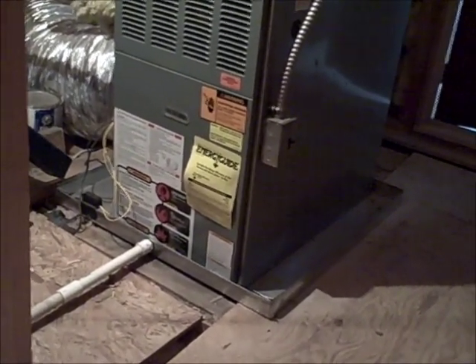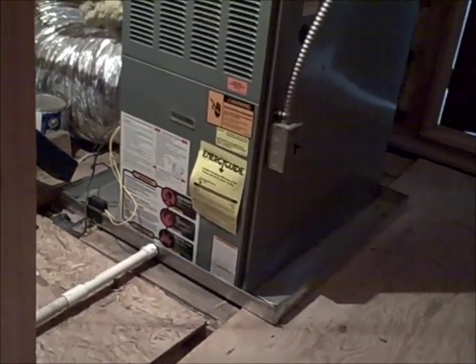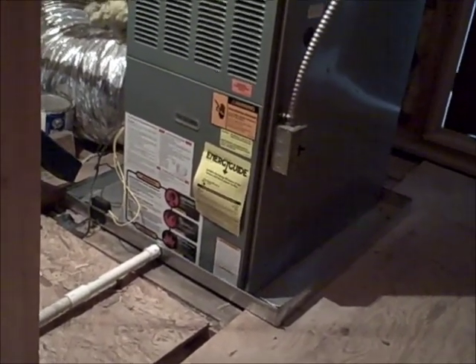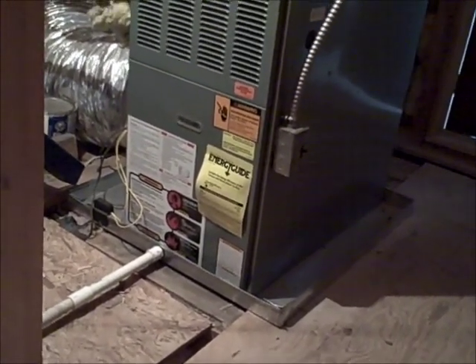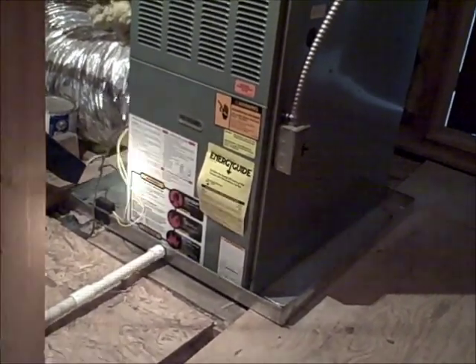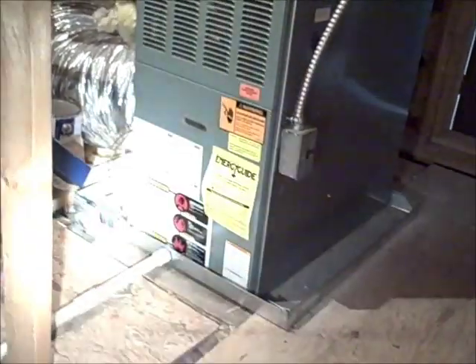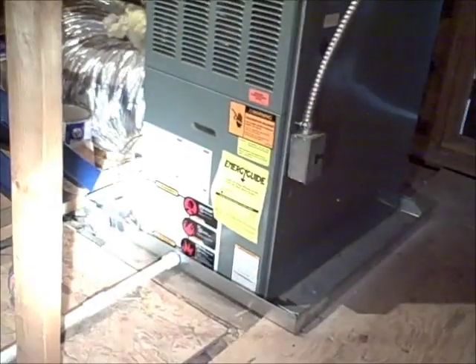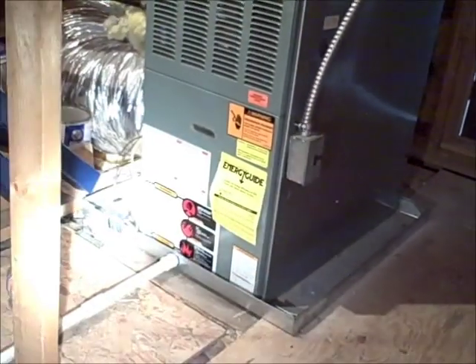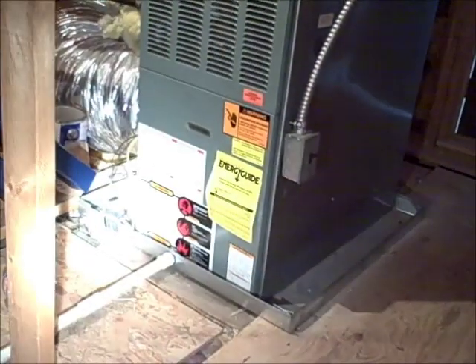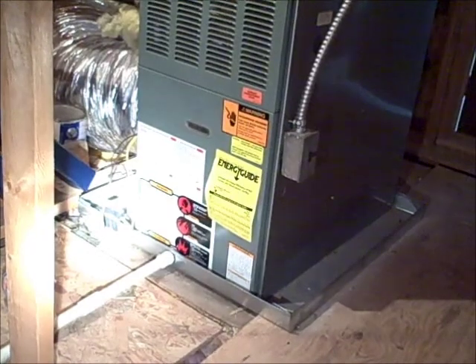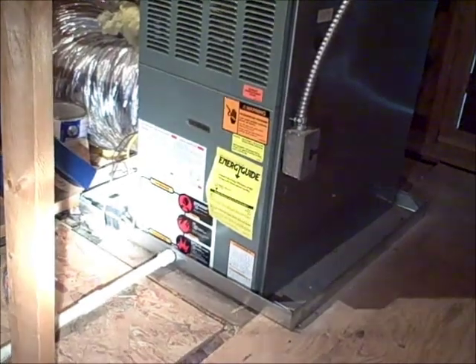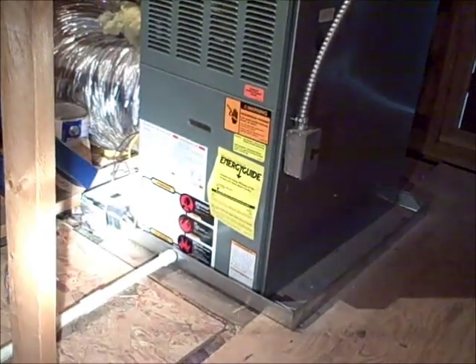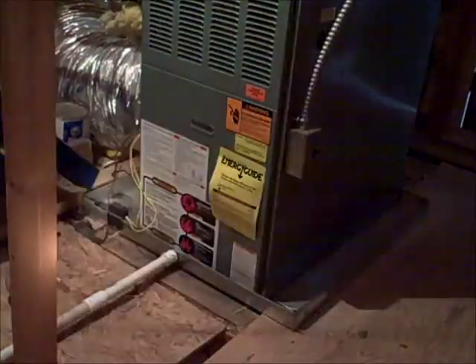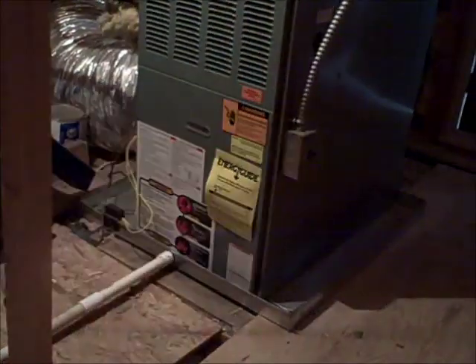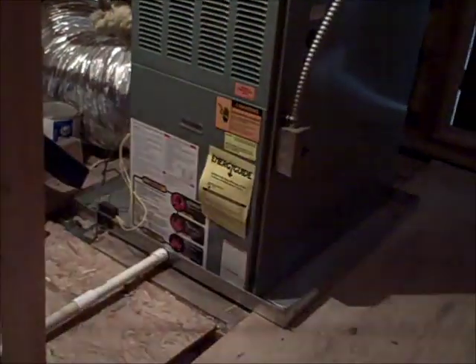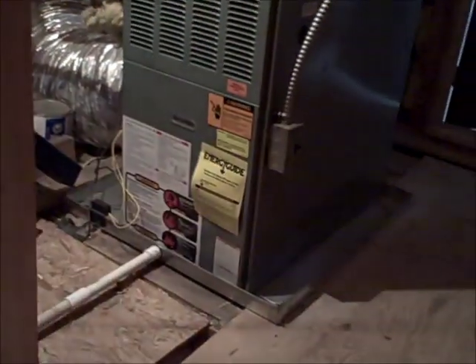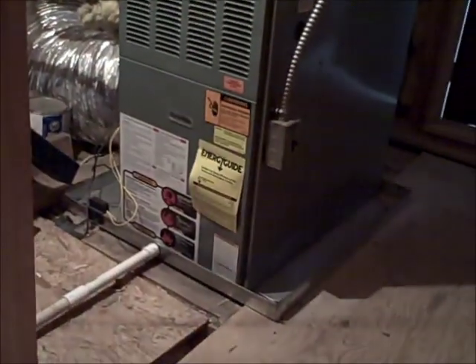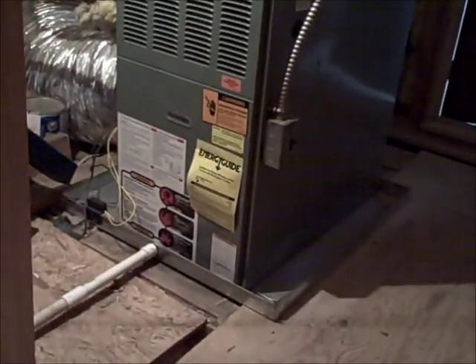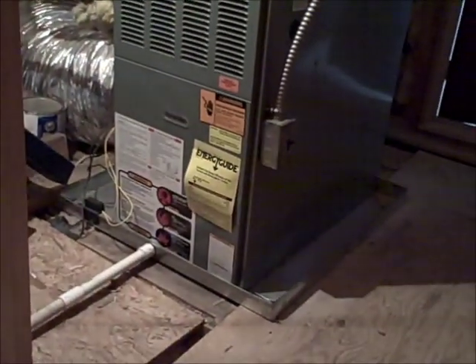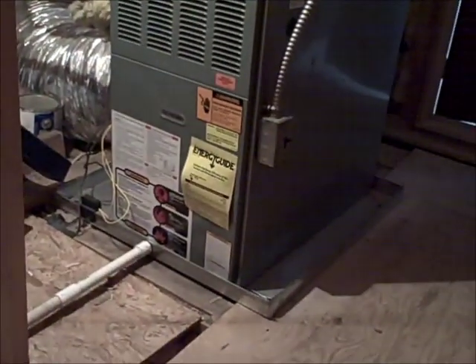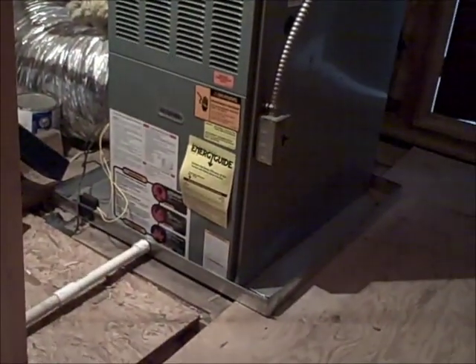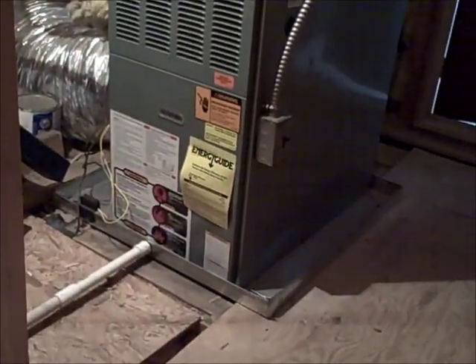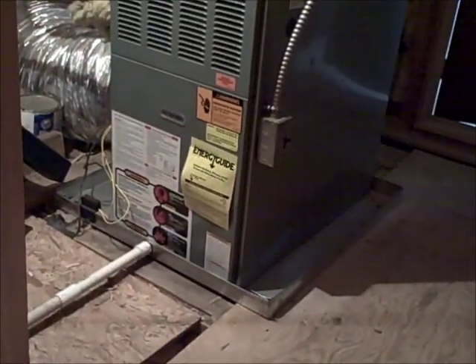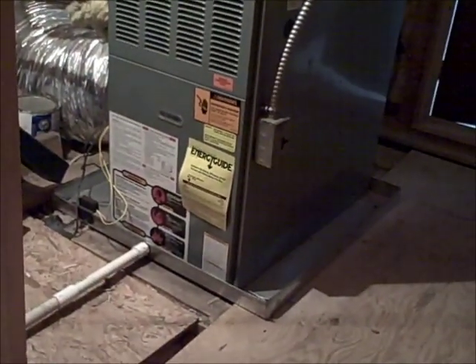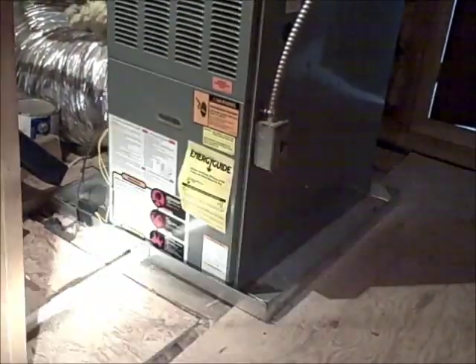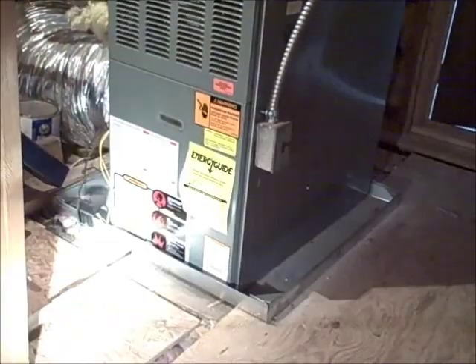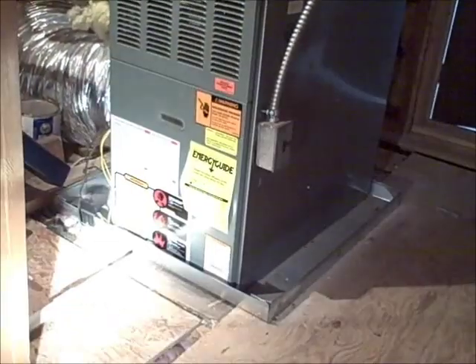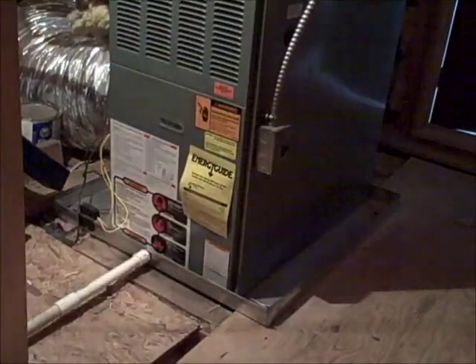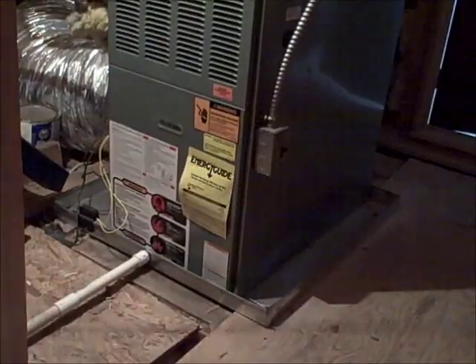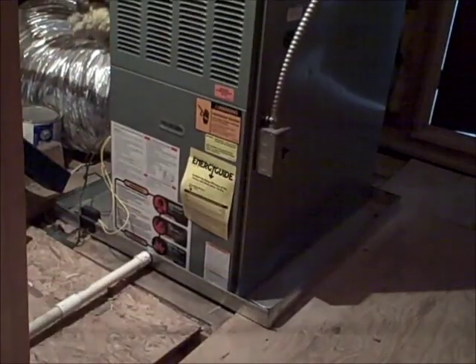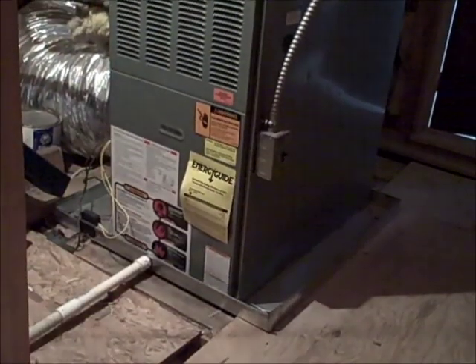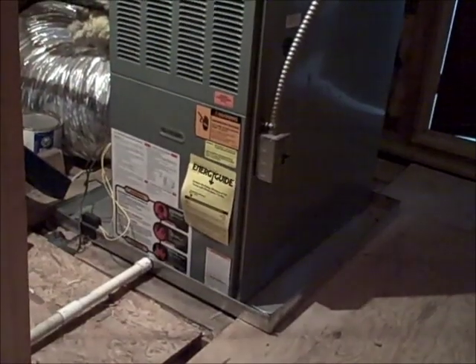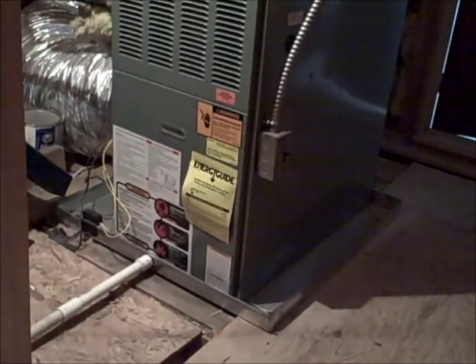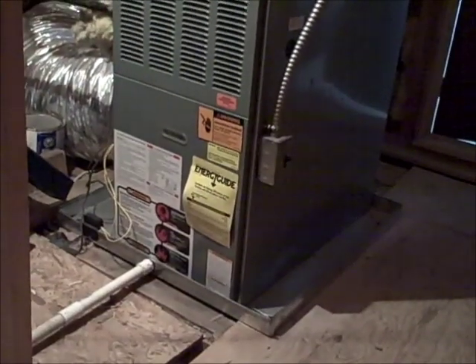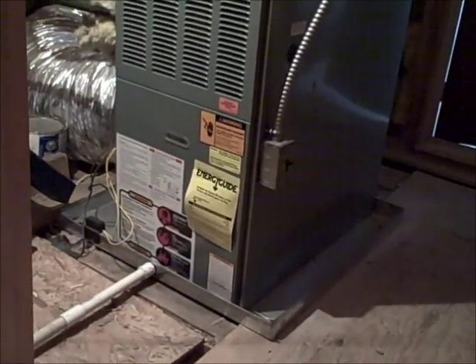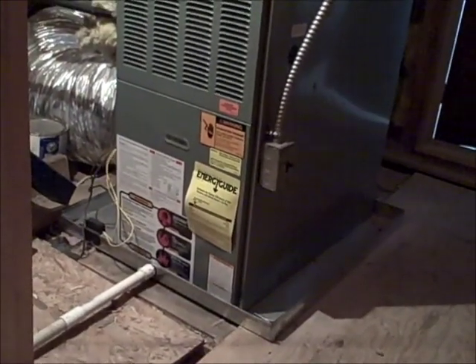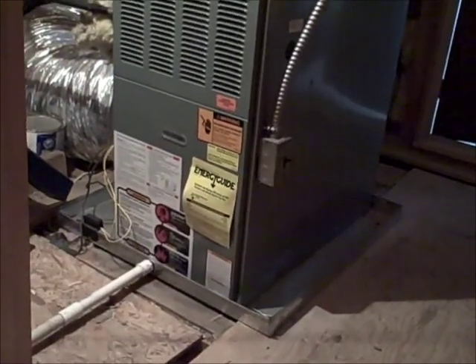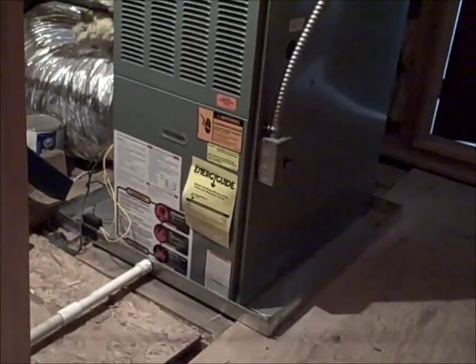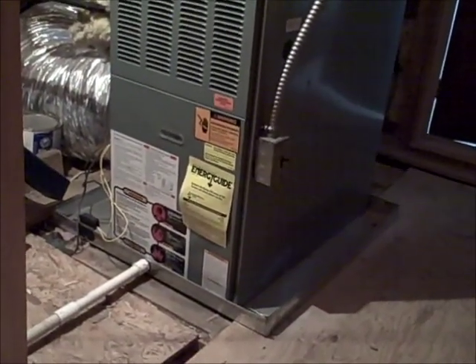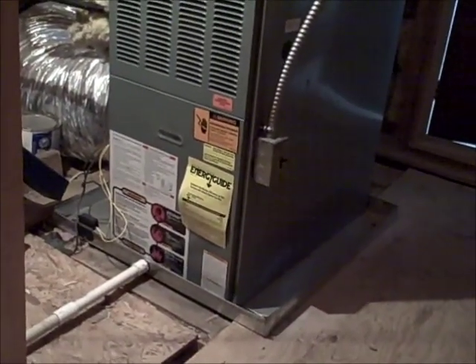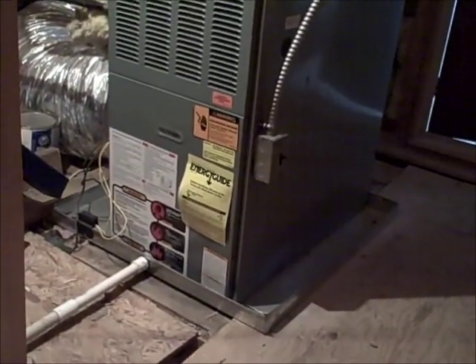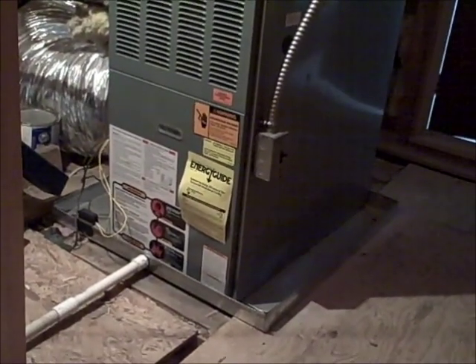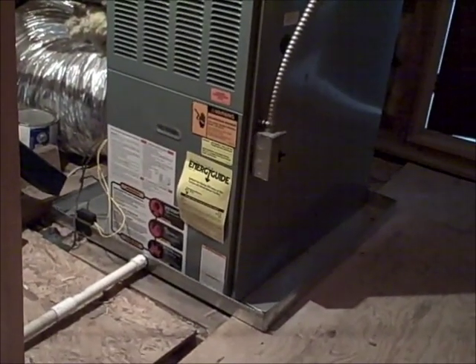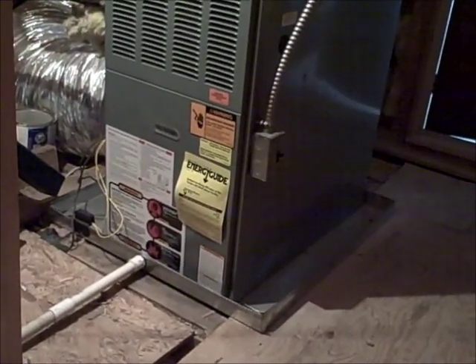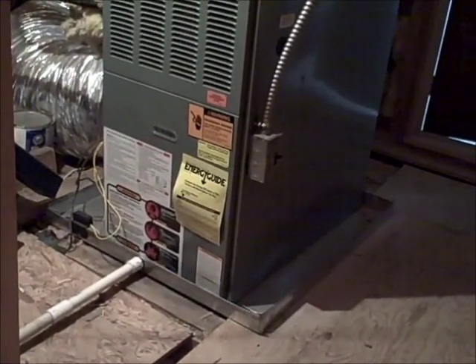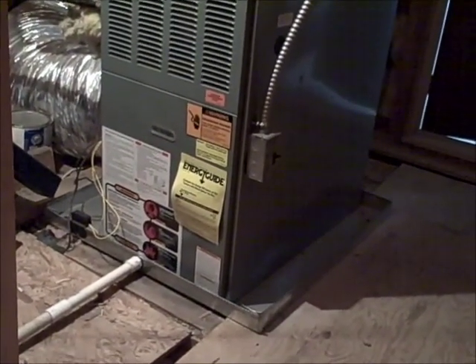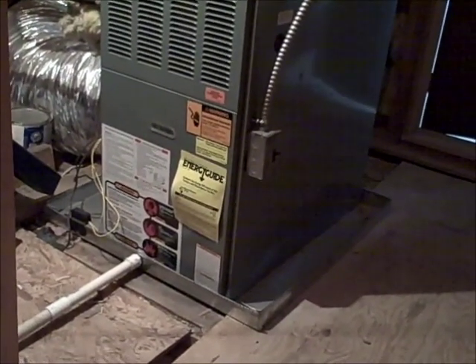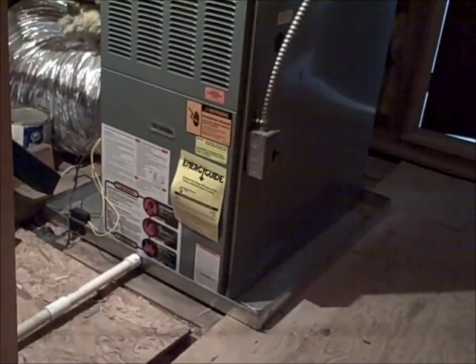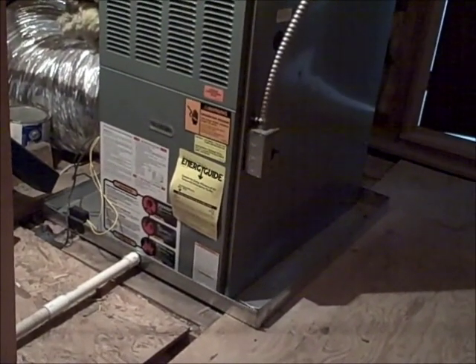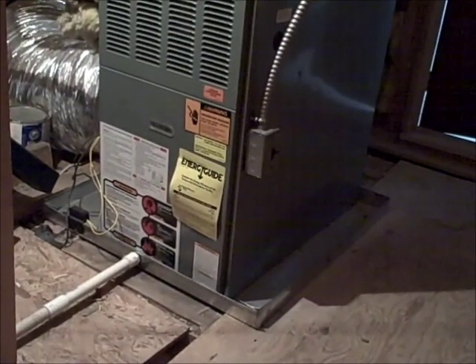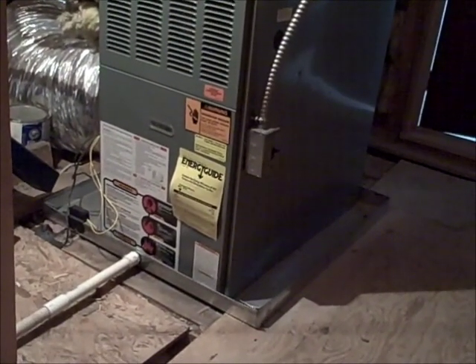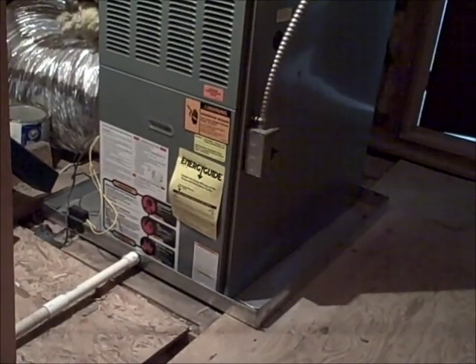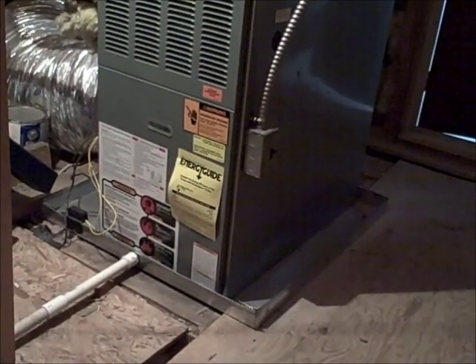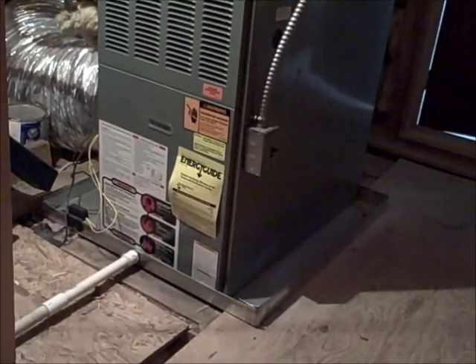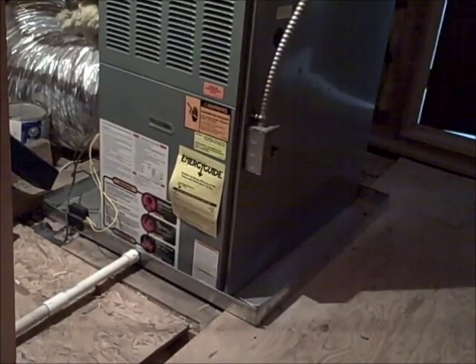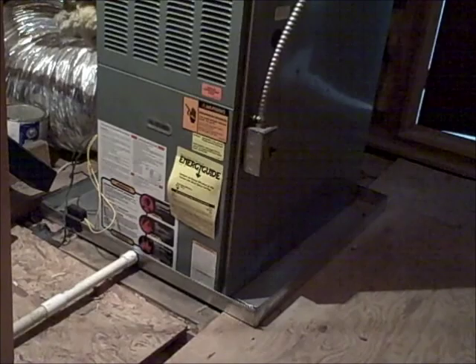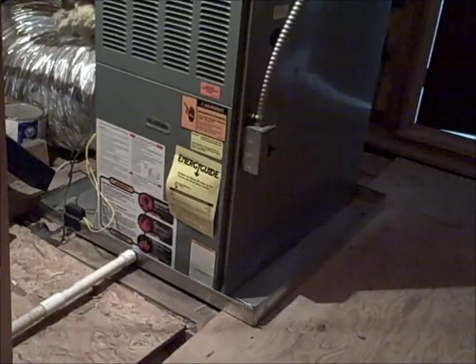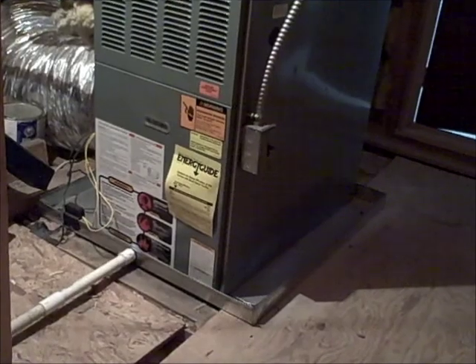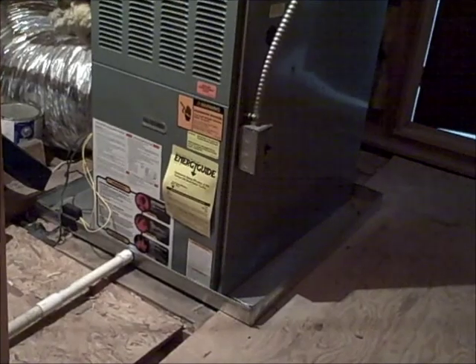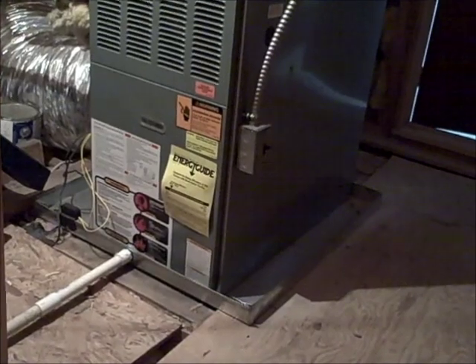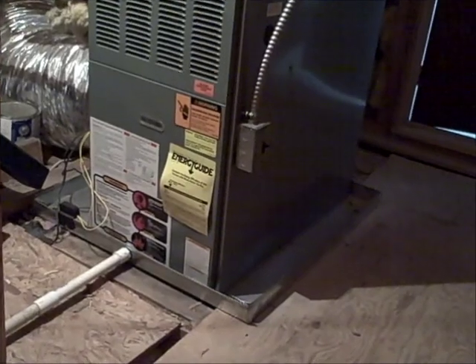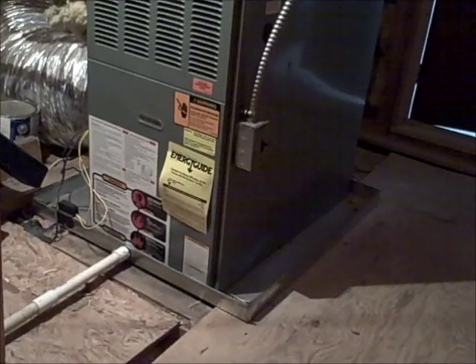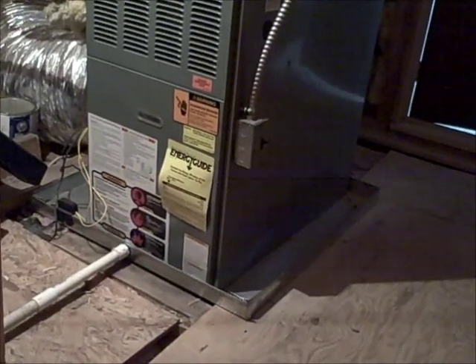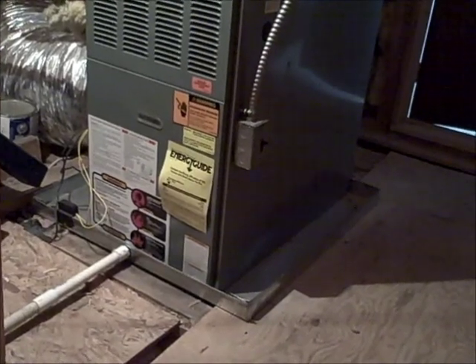The float switch is there in case the drain line stops up — it can shut down the unit to prevent further damage.